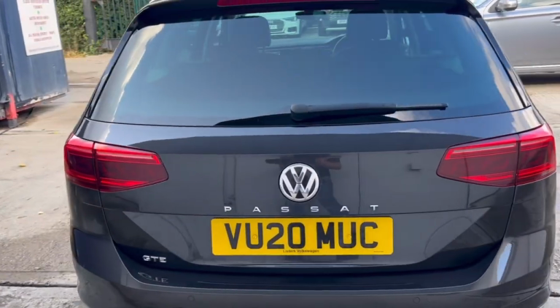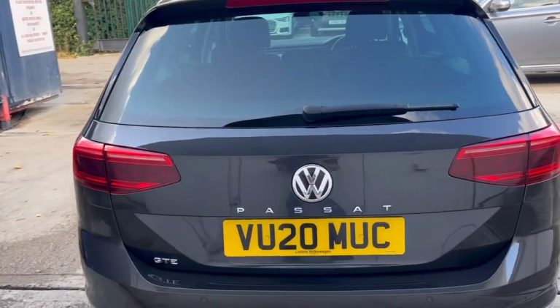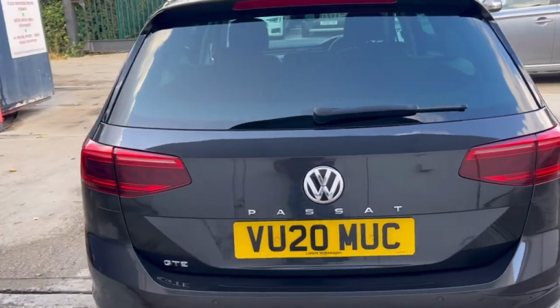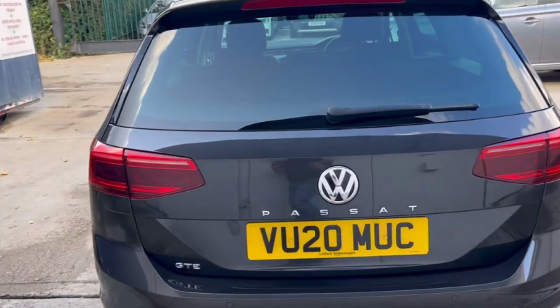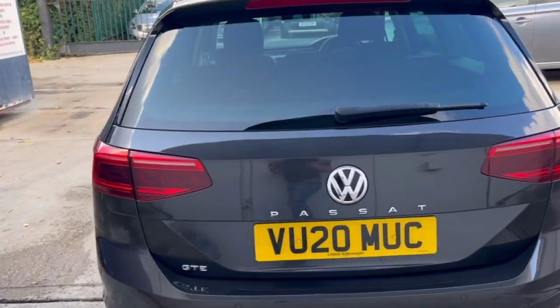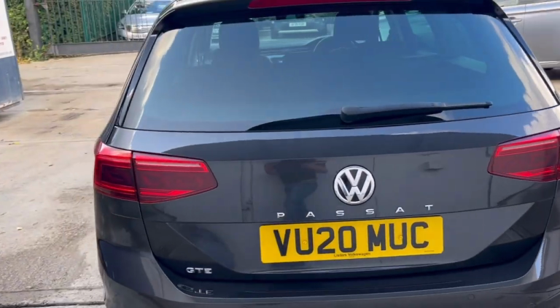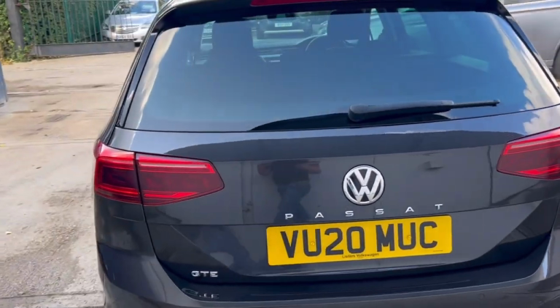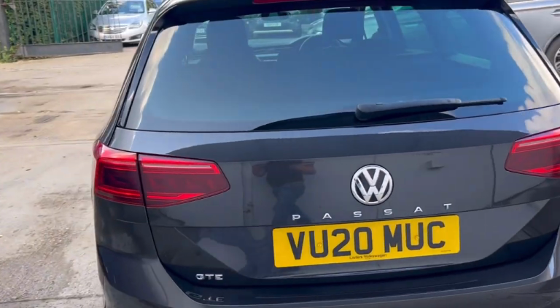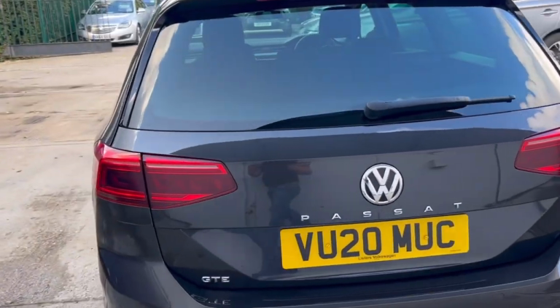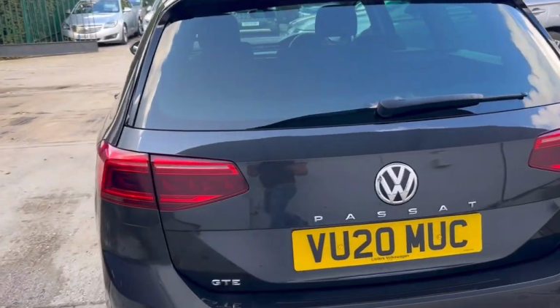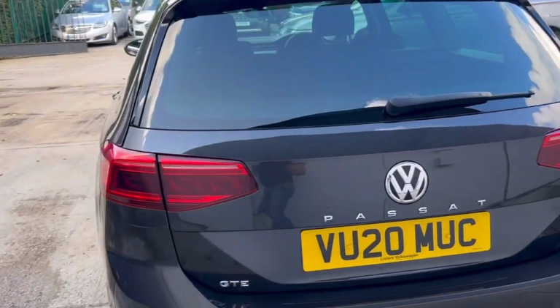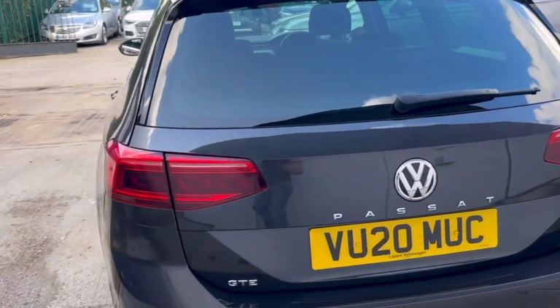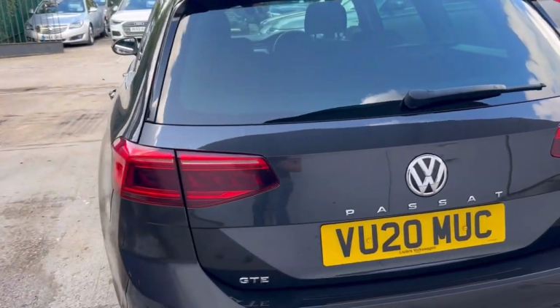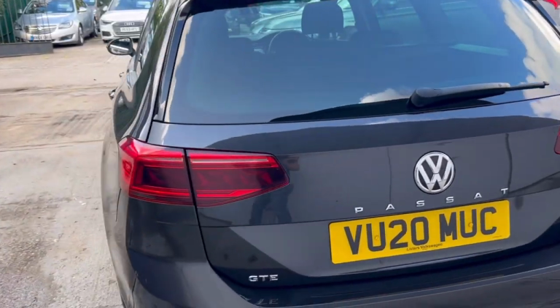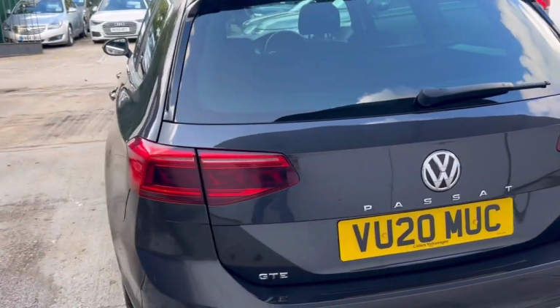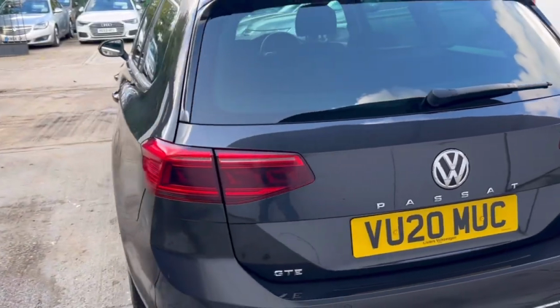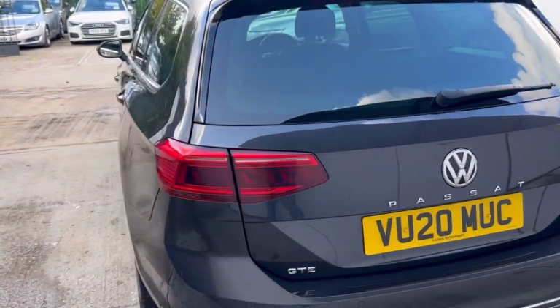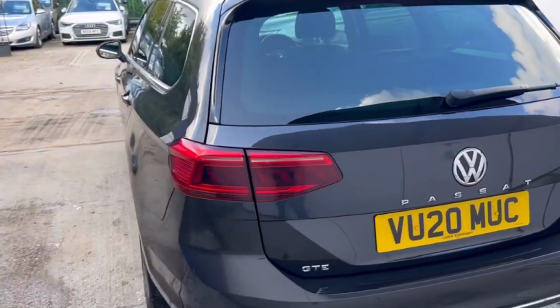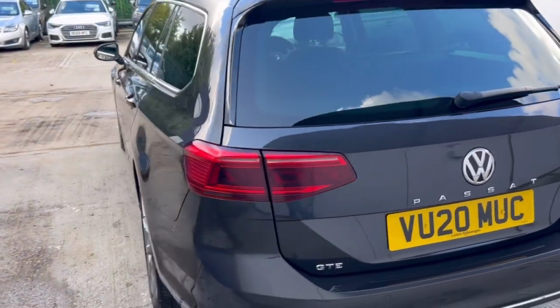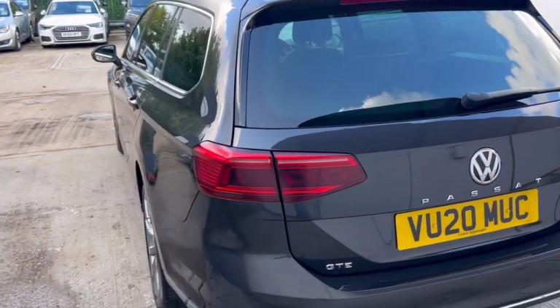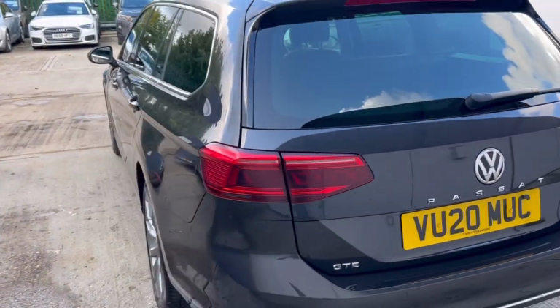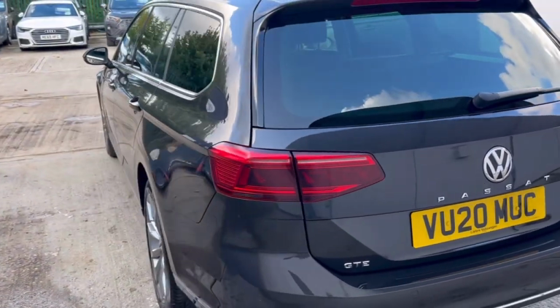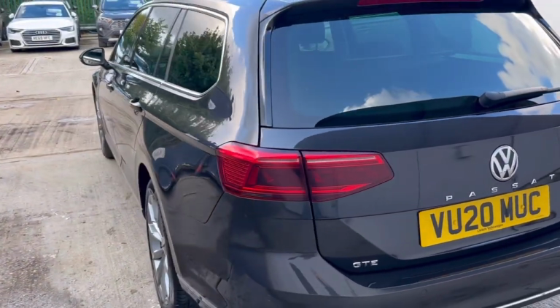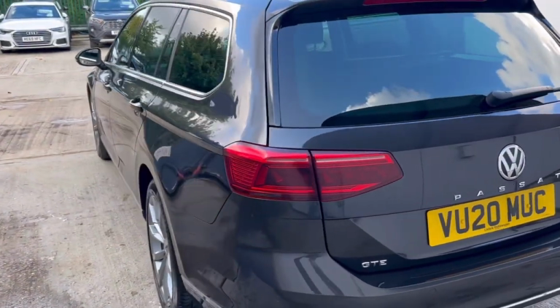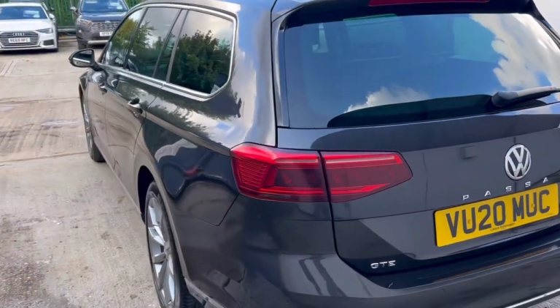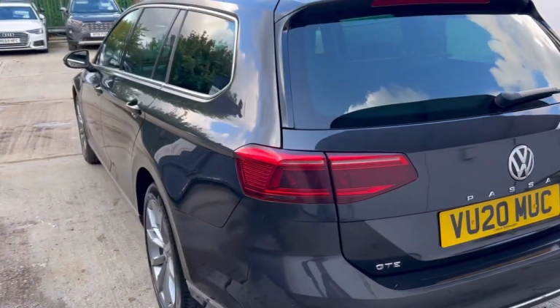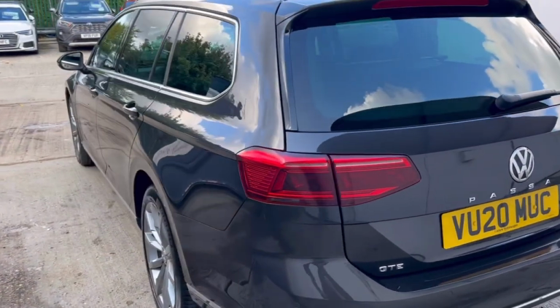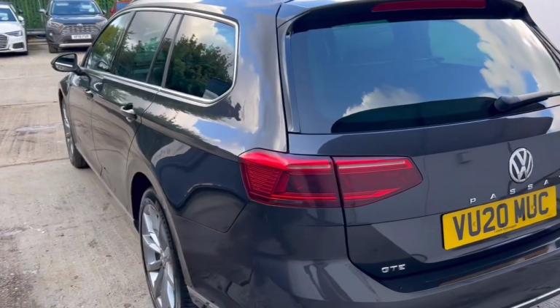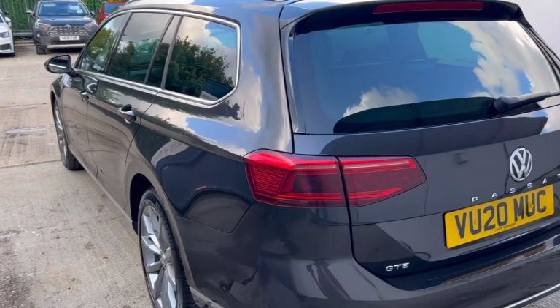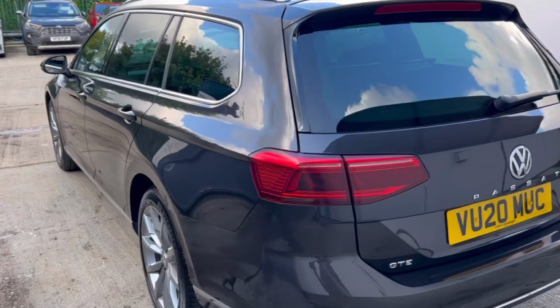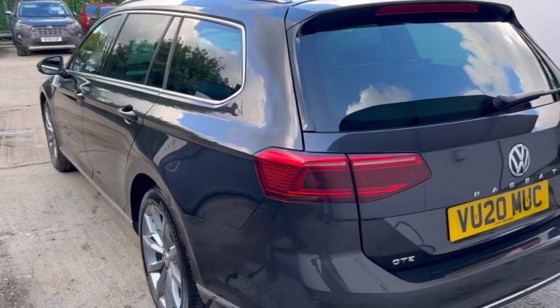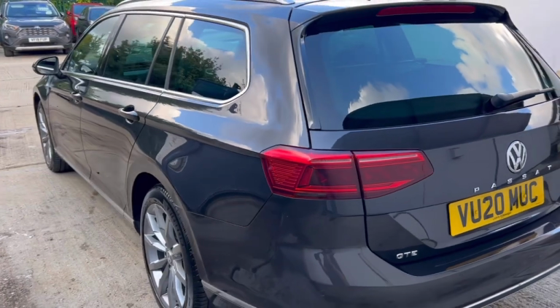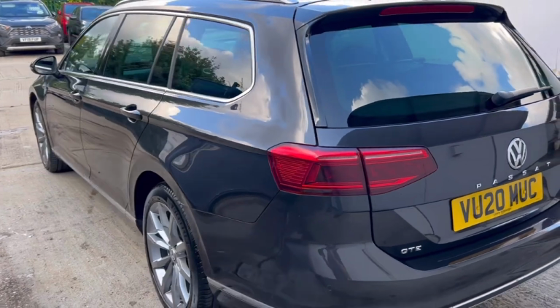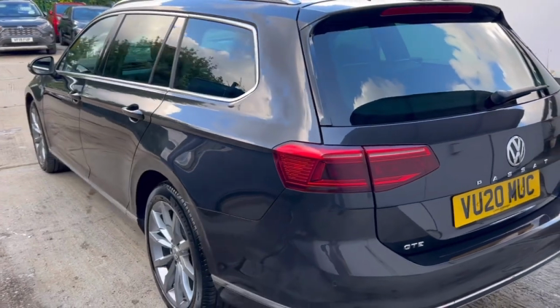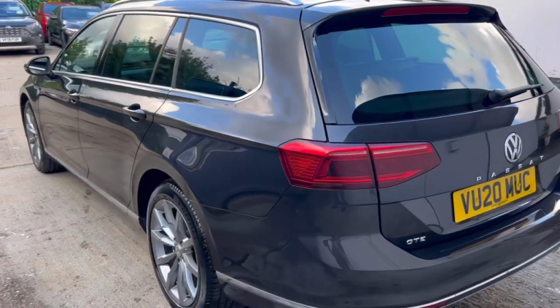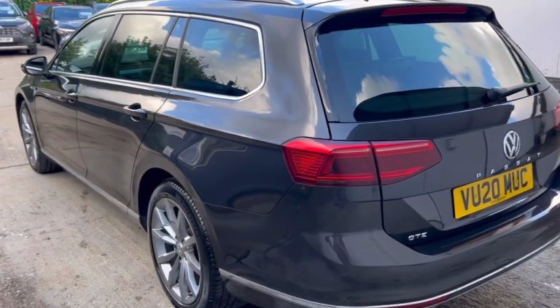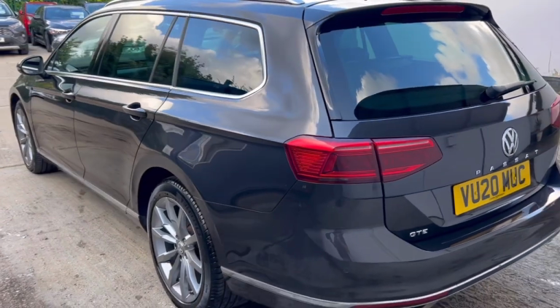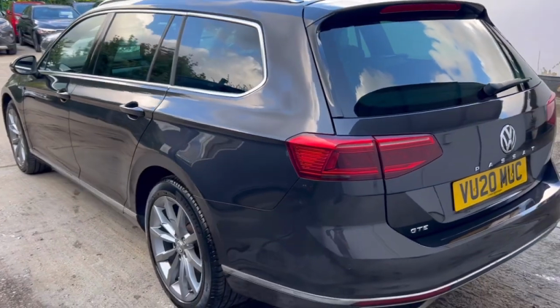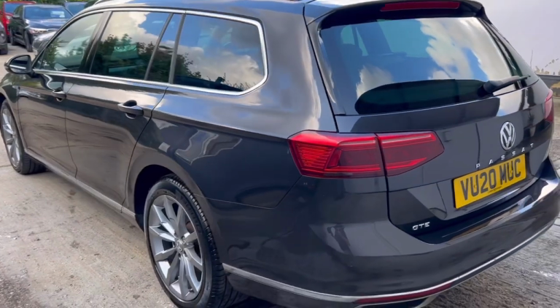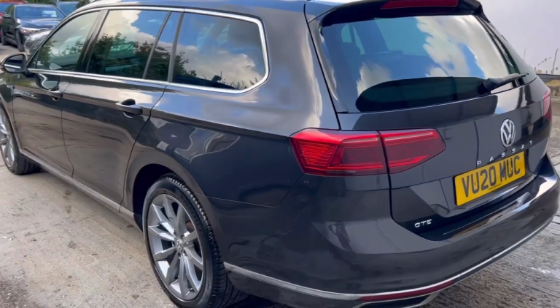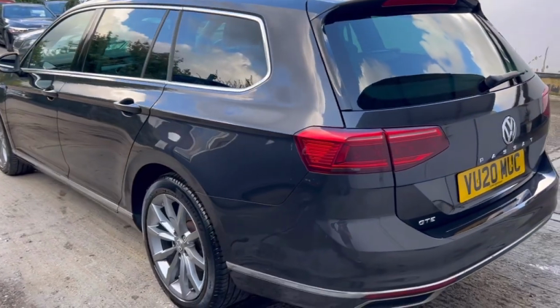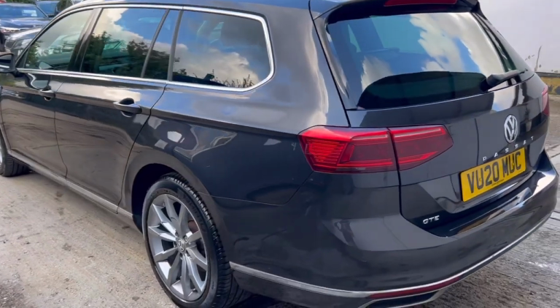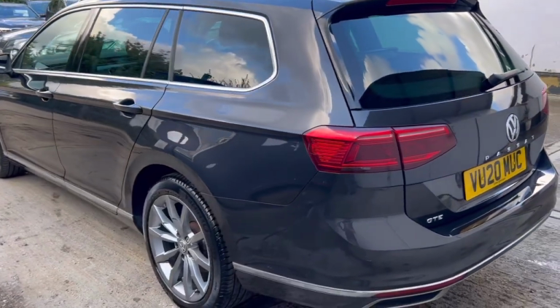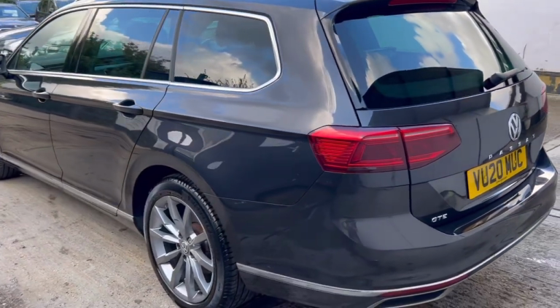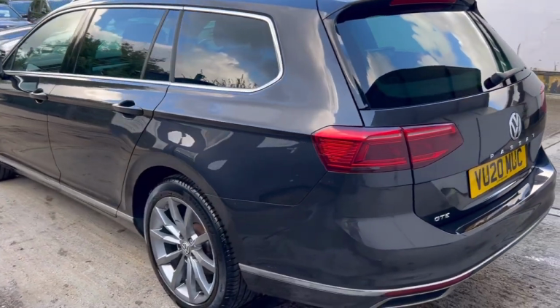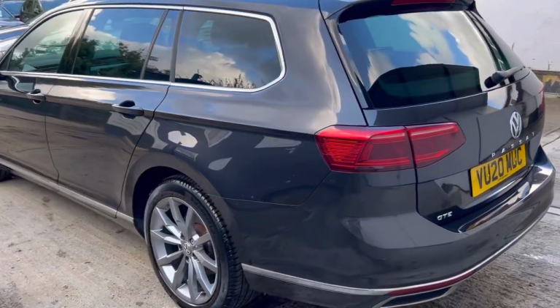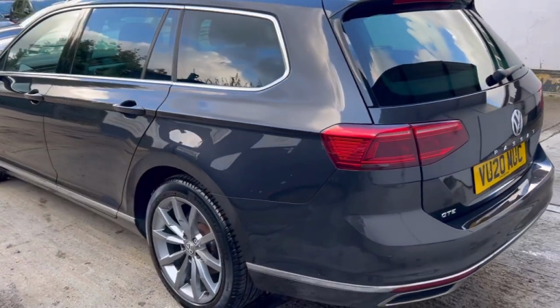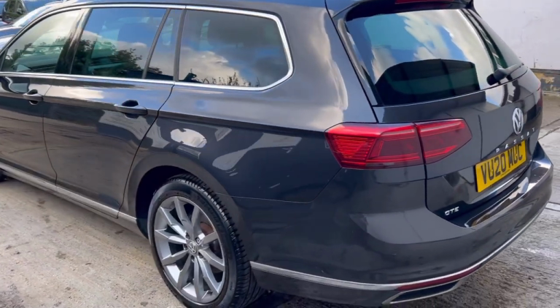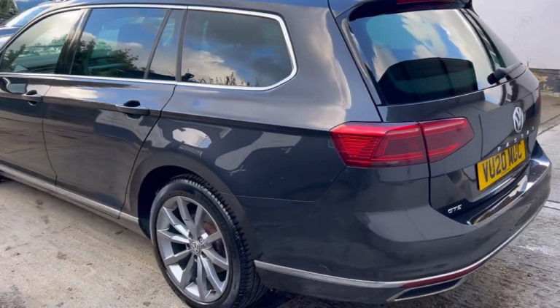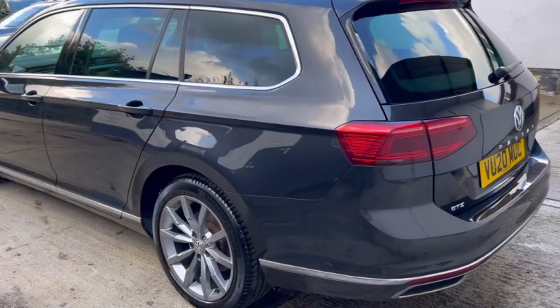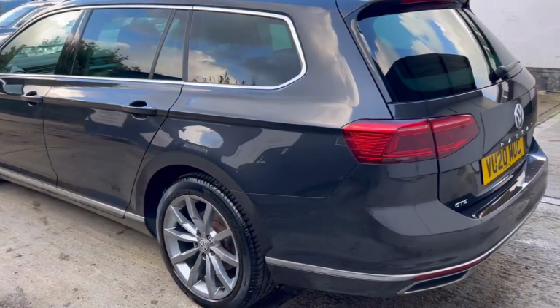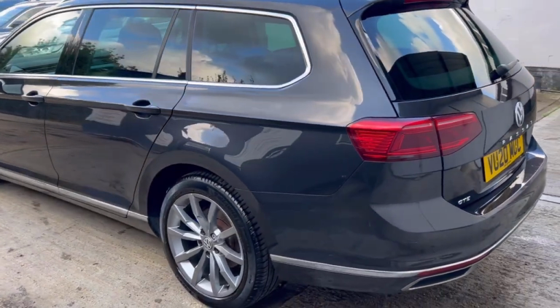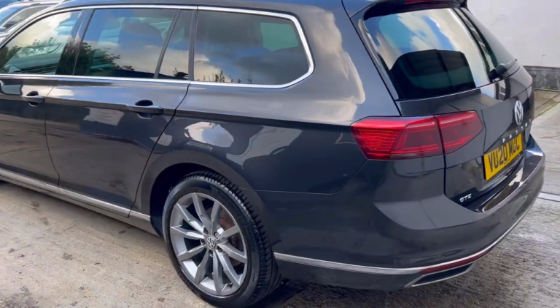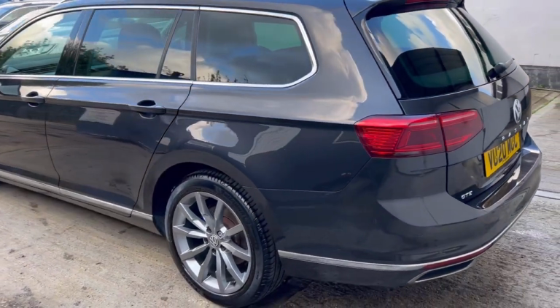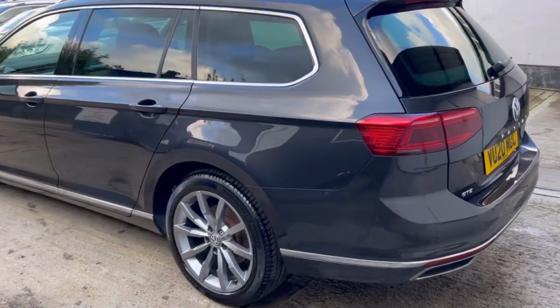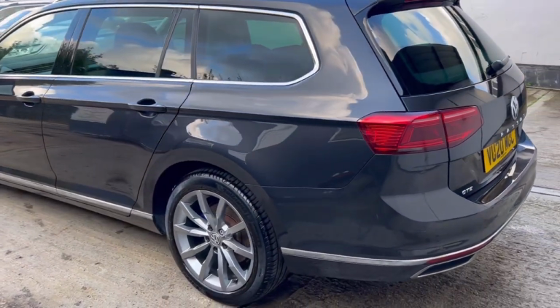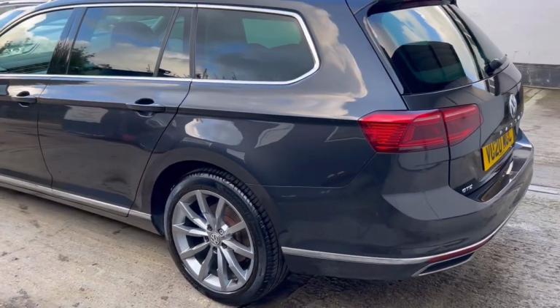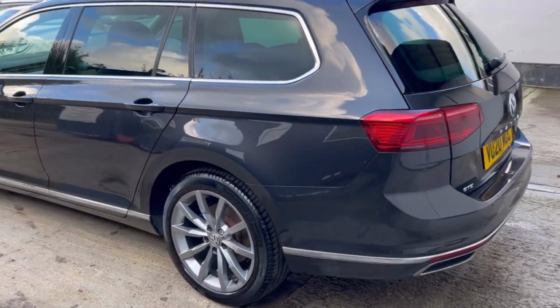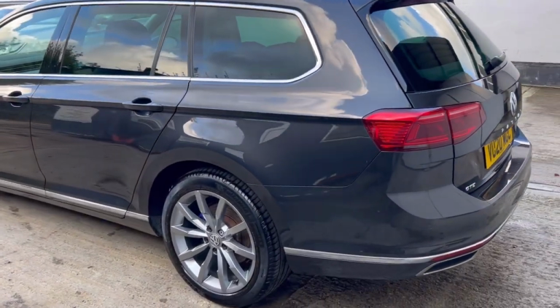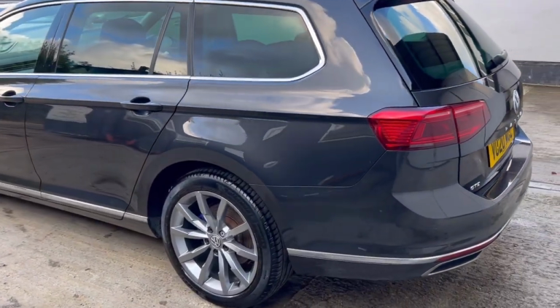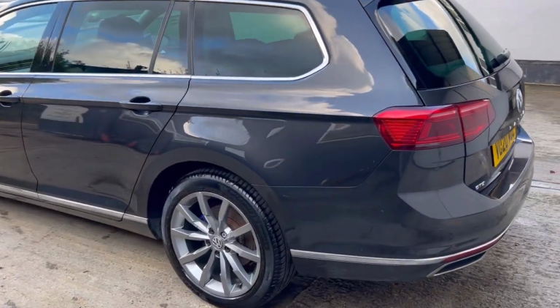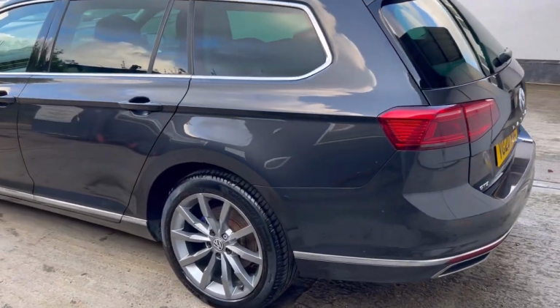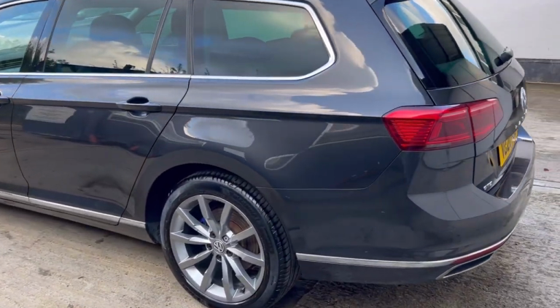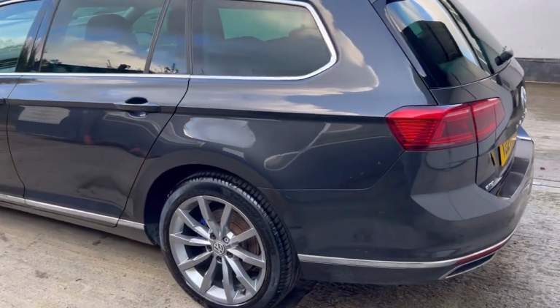The next oil service is showing as due at 8,500 miles, for approximately 260 days.